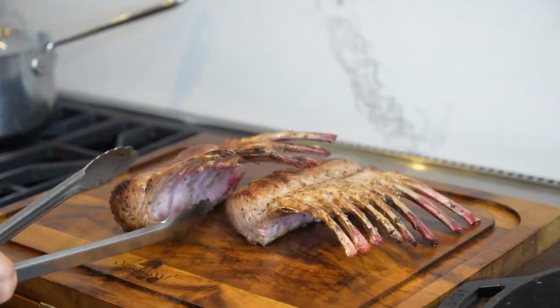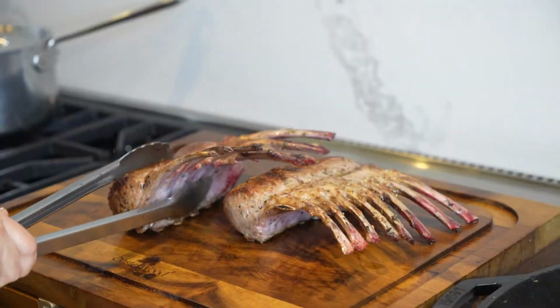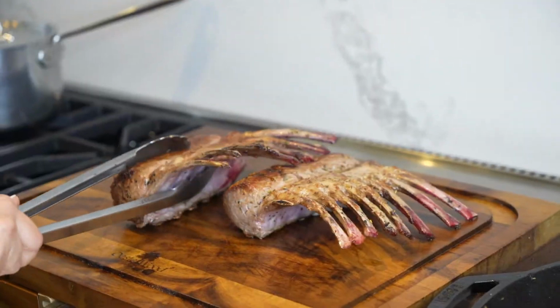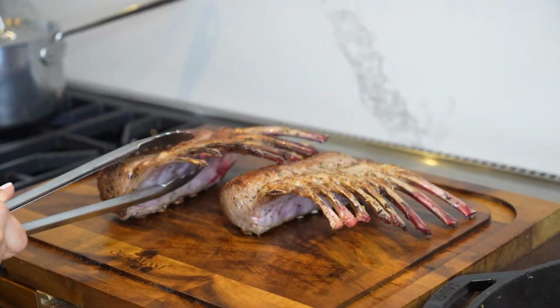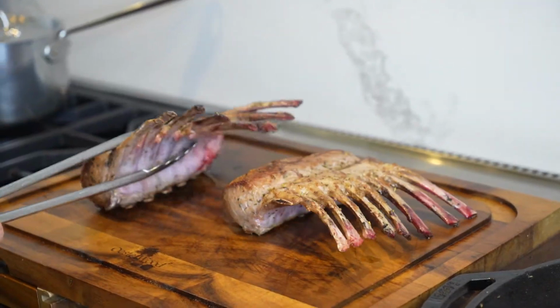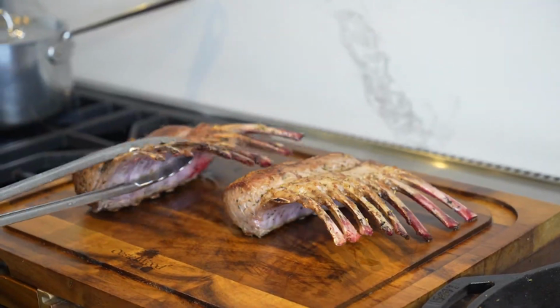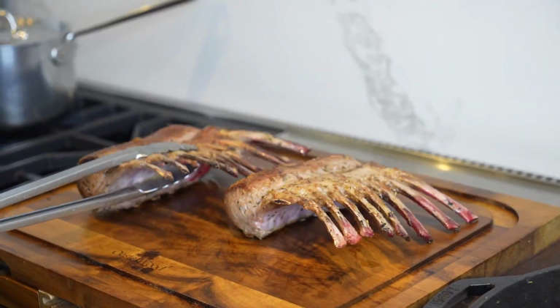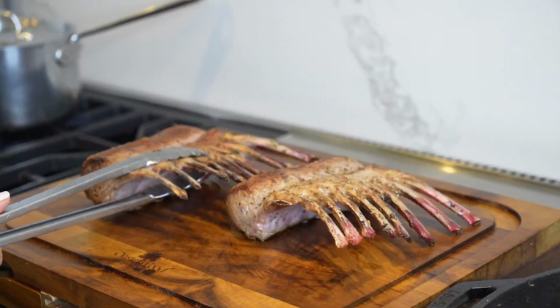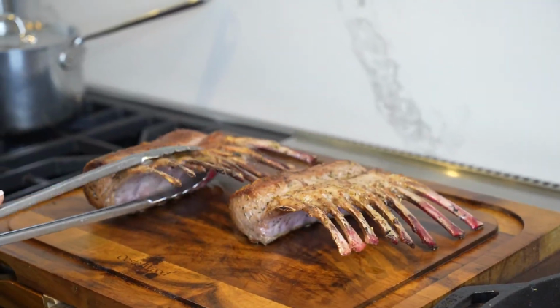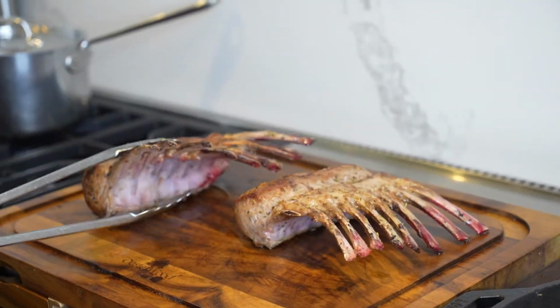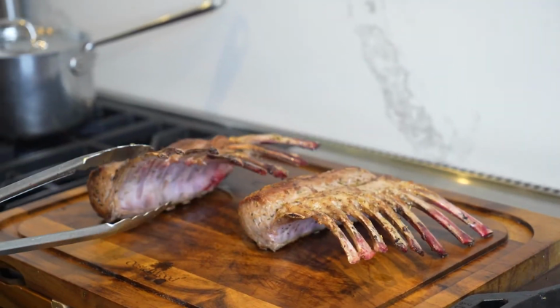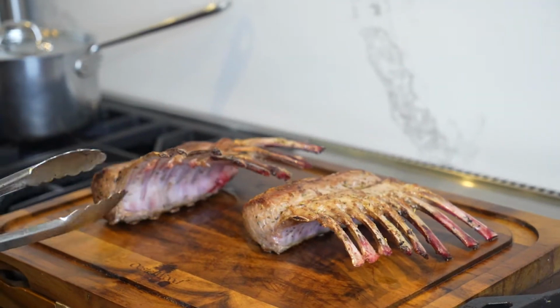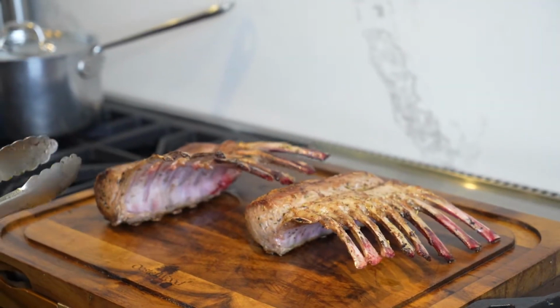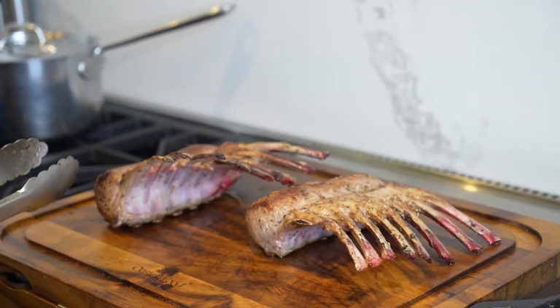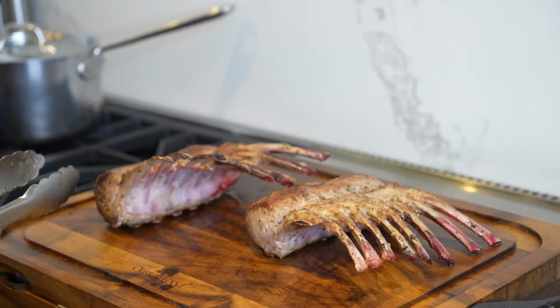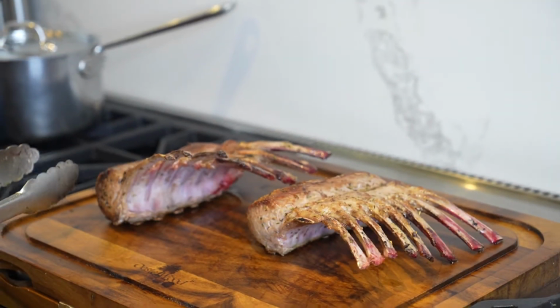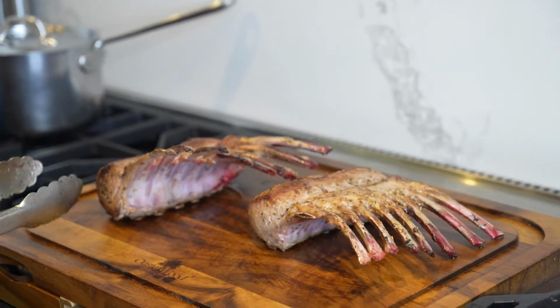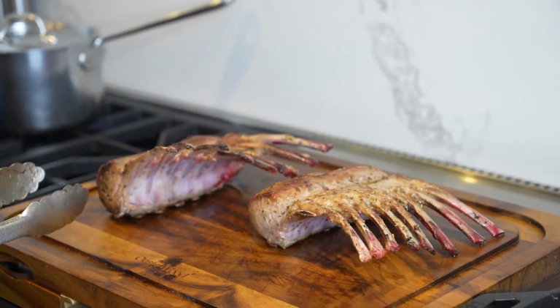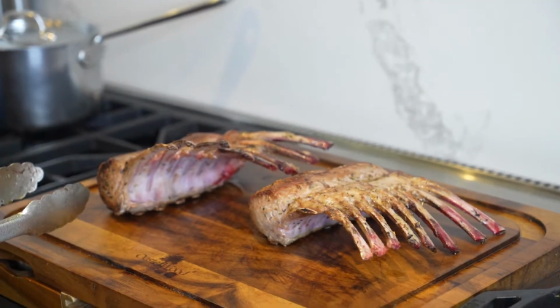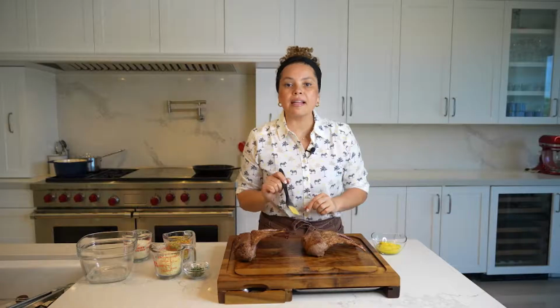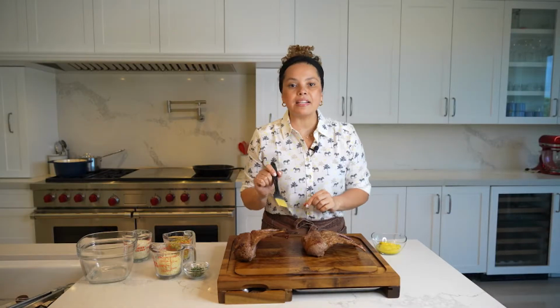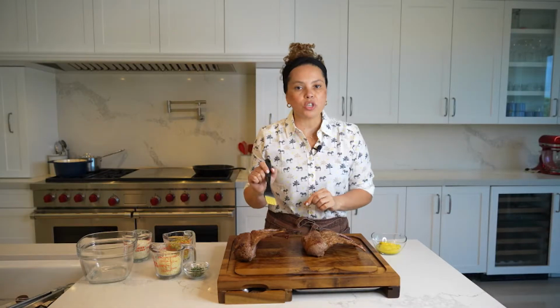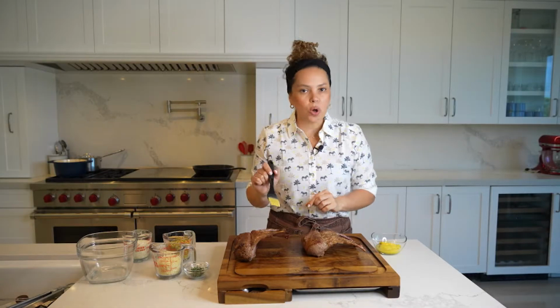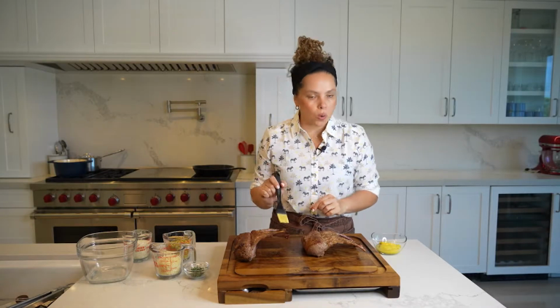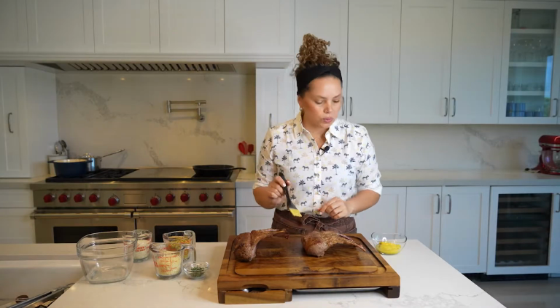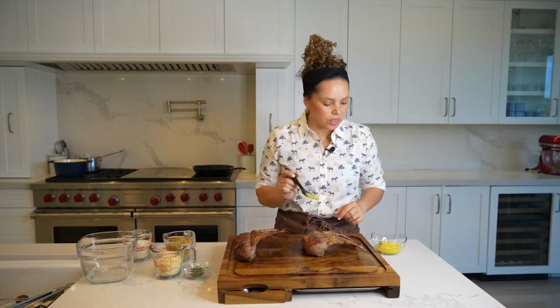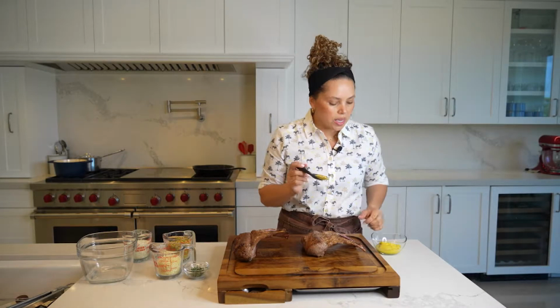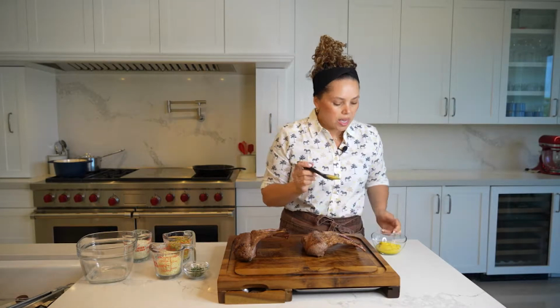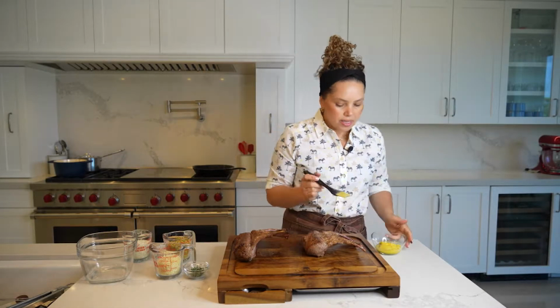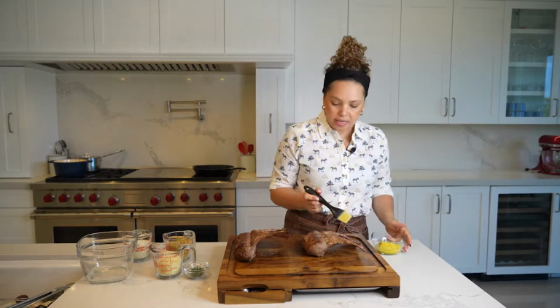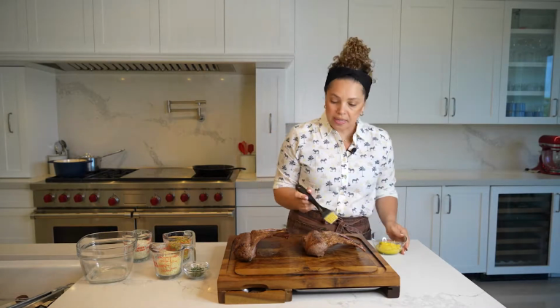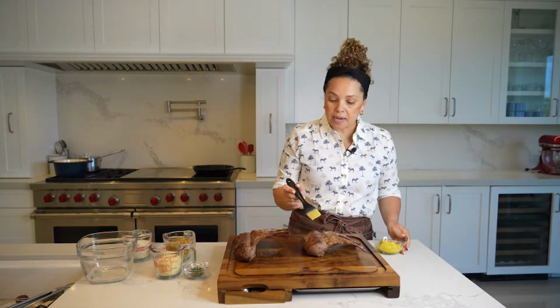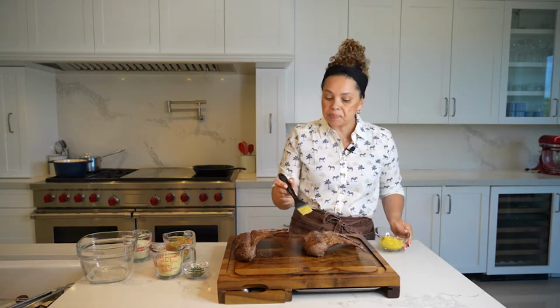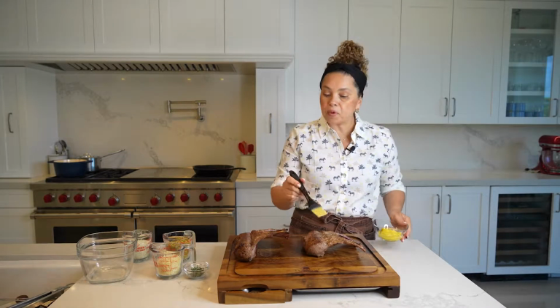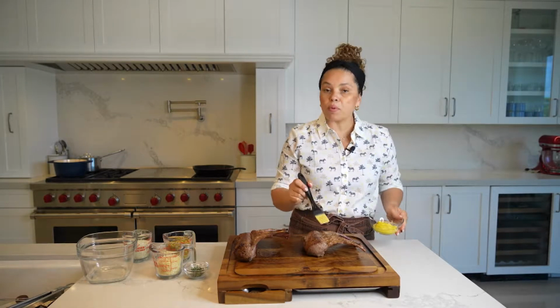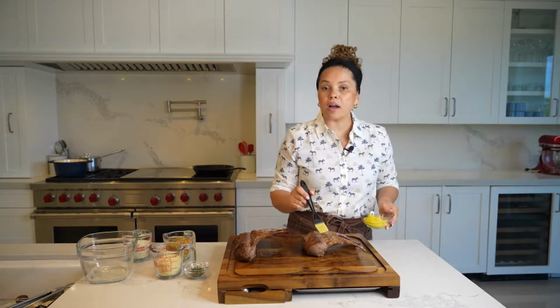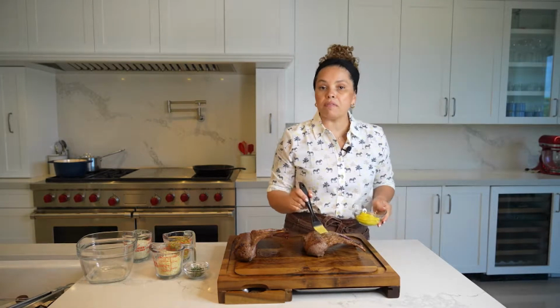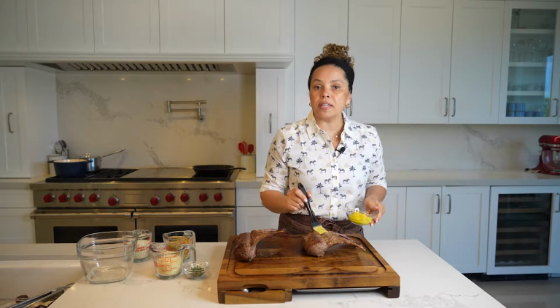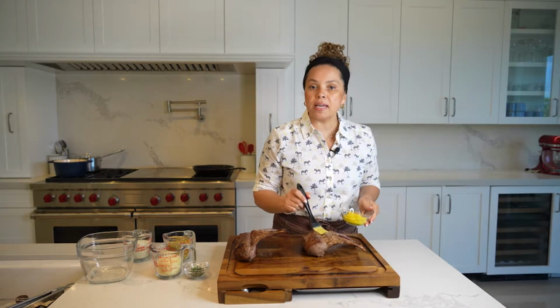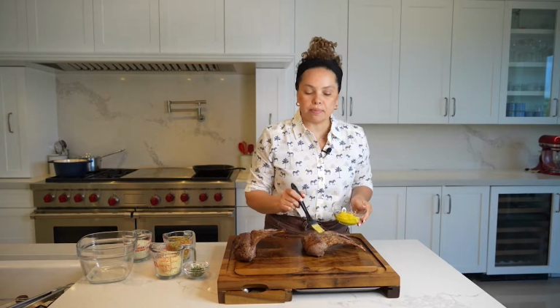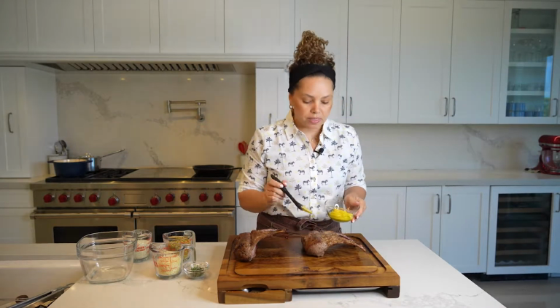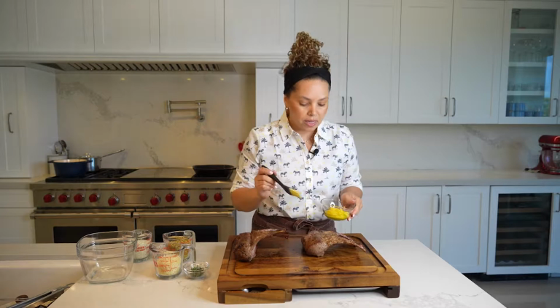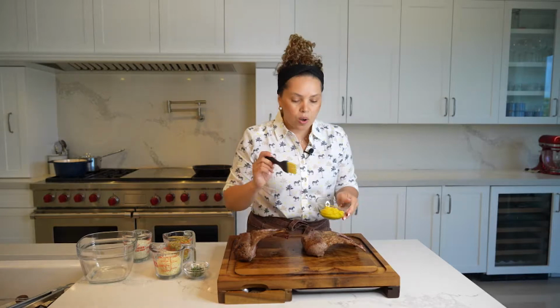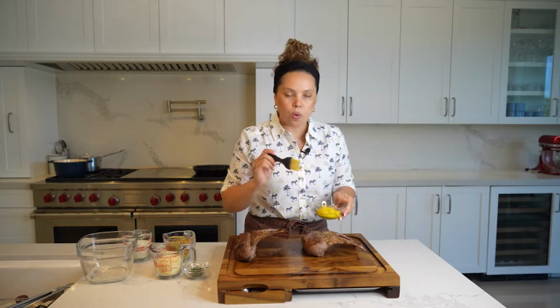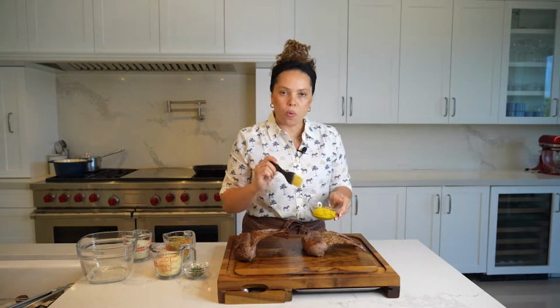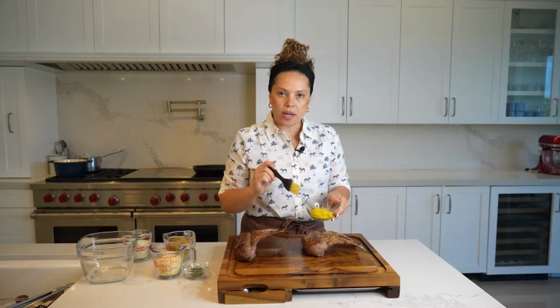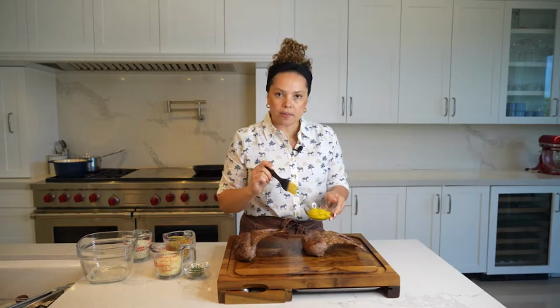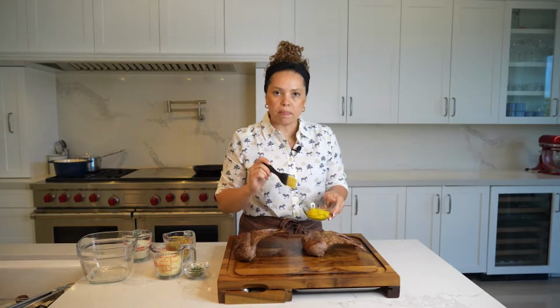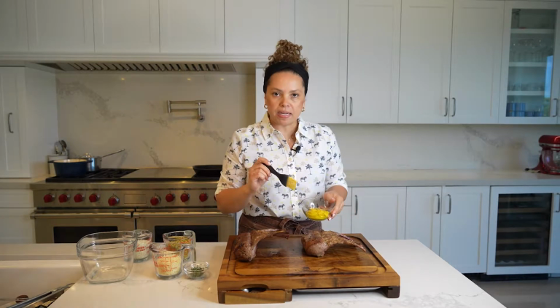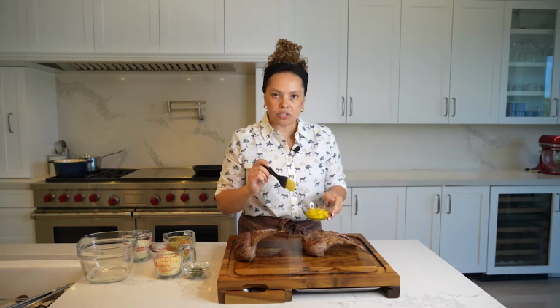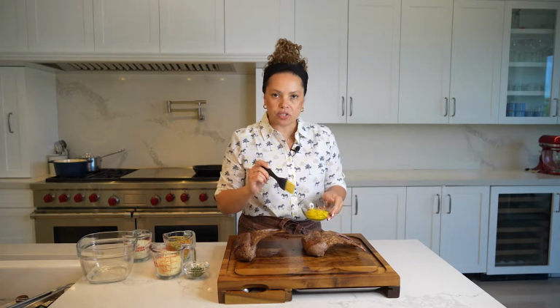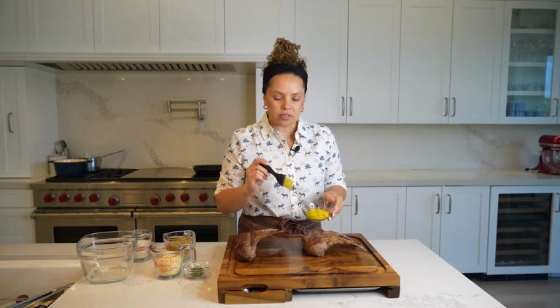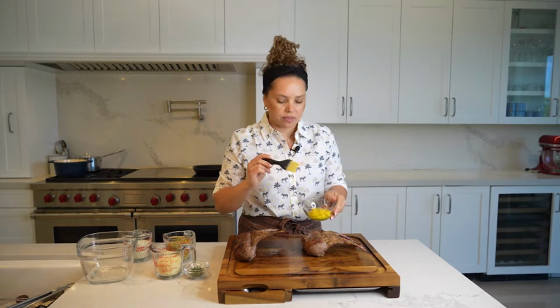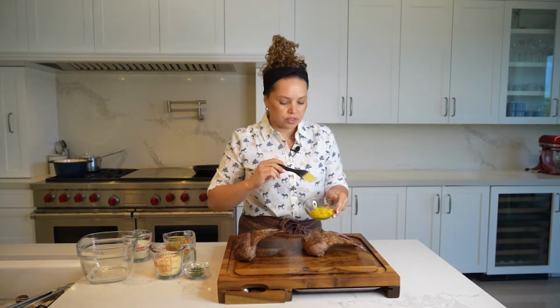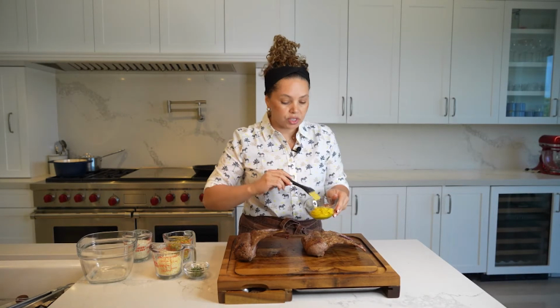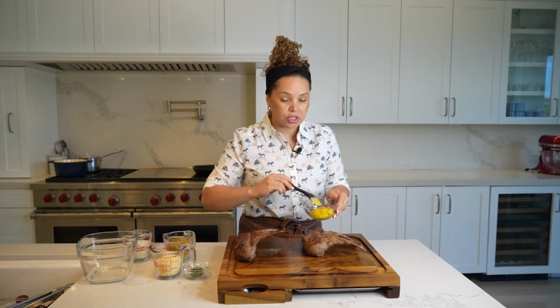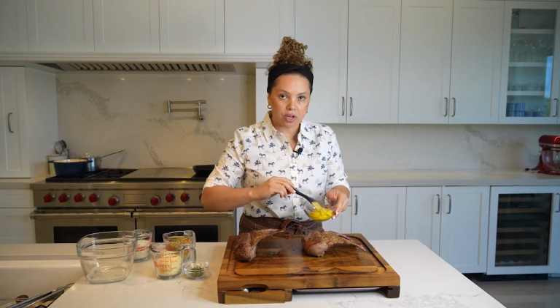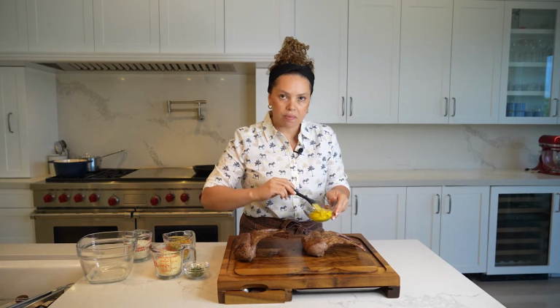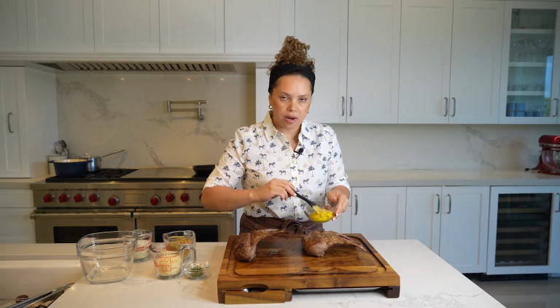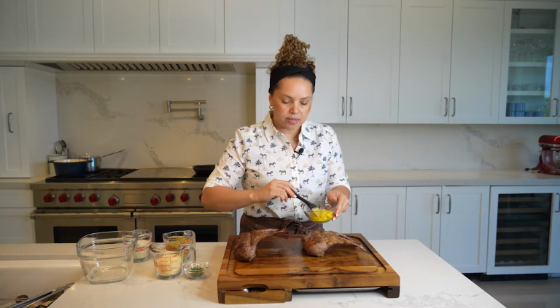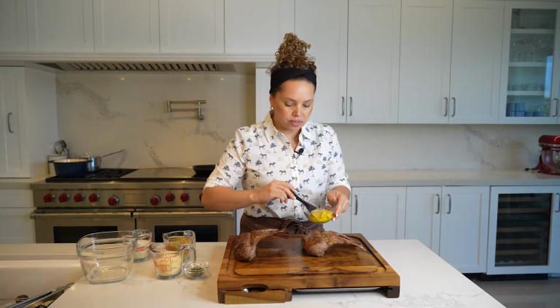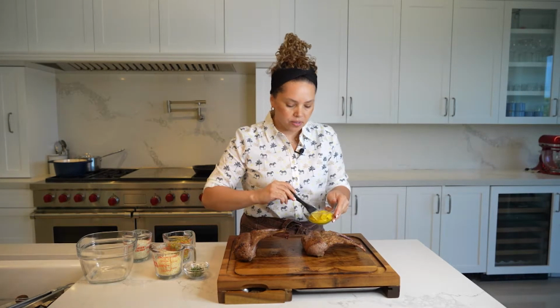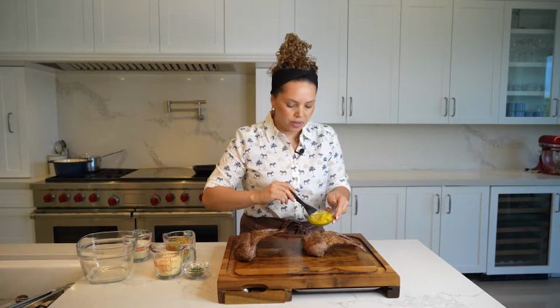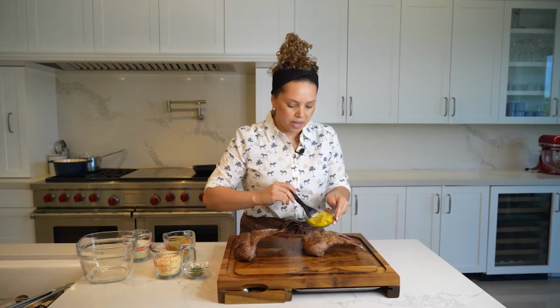I'm going to leave it here to cool down. Now let's coat the rack of lambs with mustard — Dijon mustard.